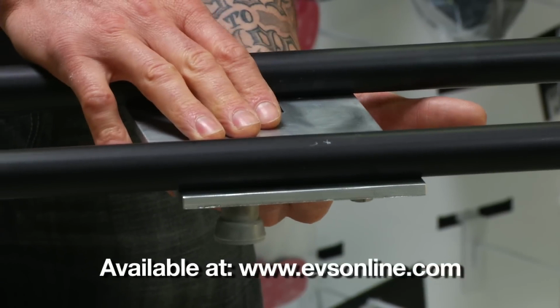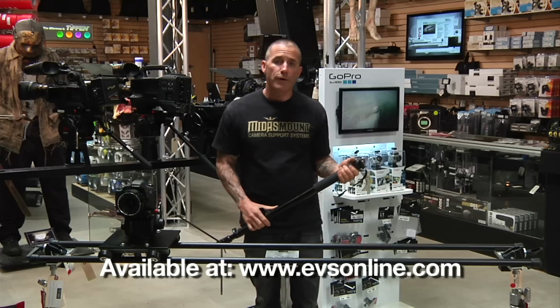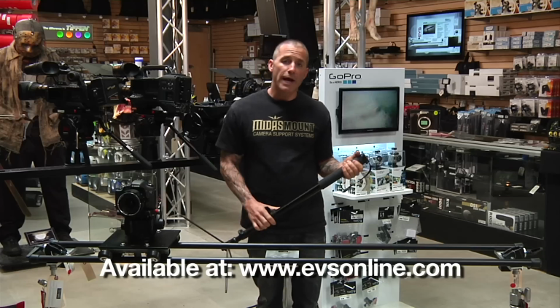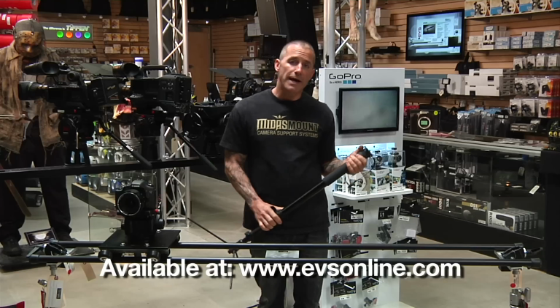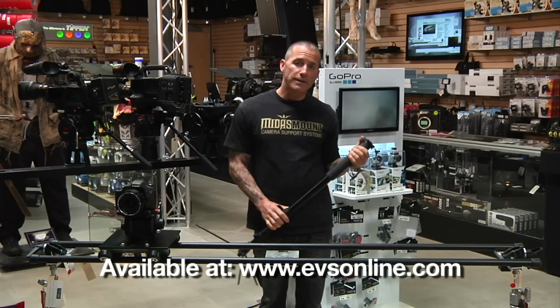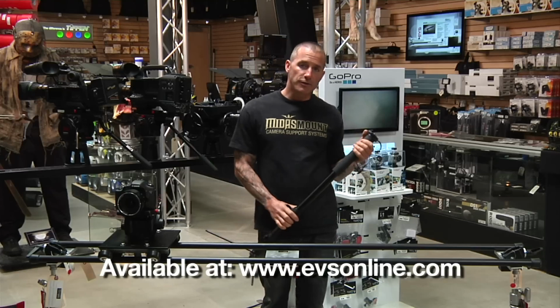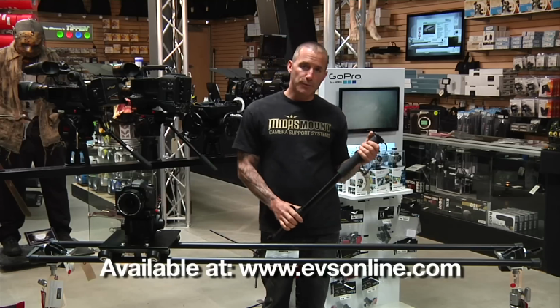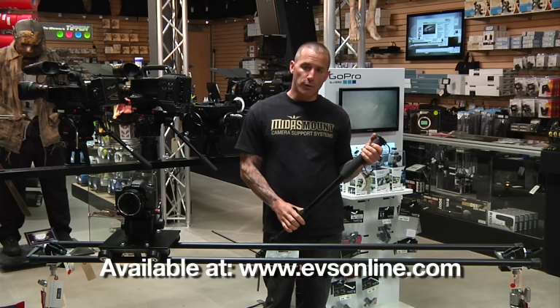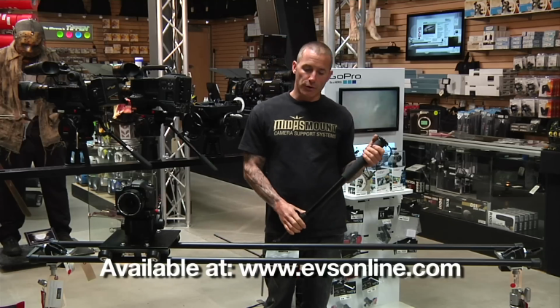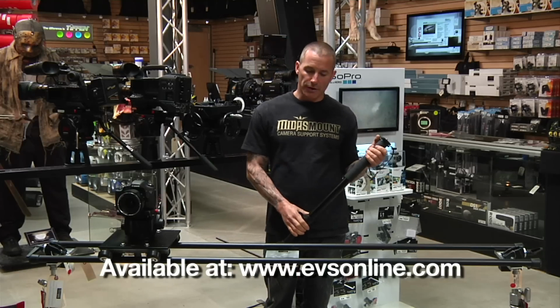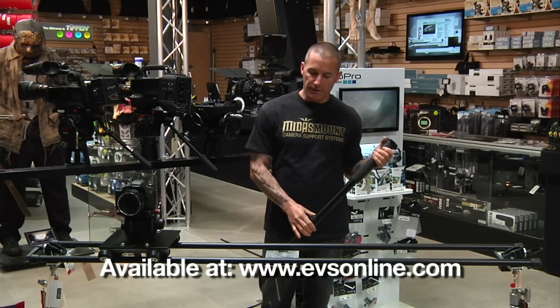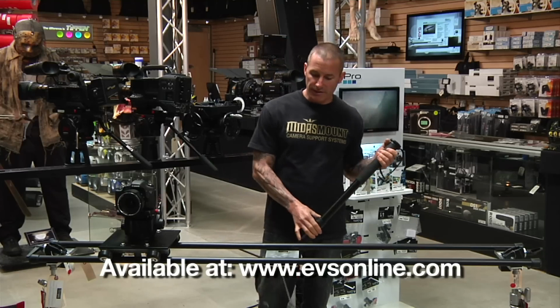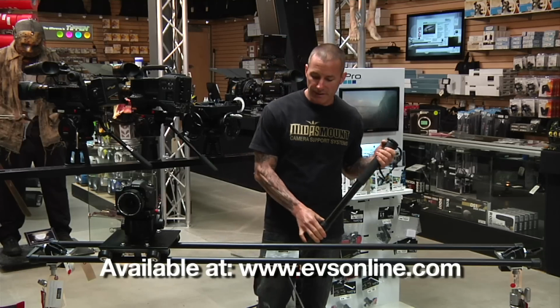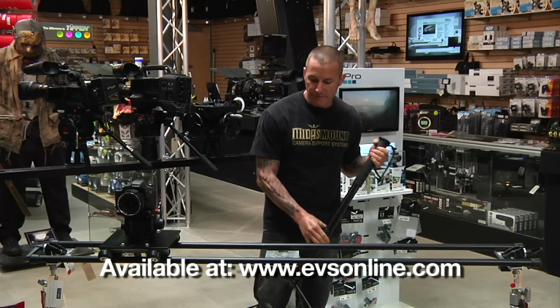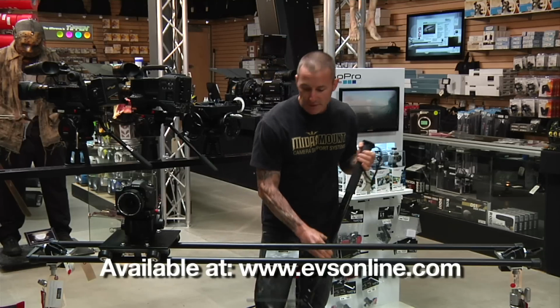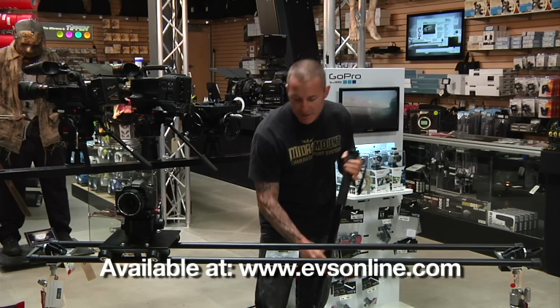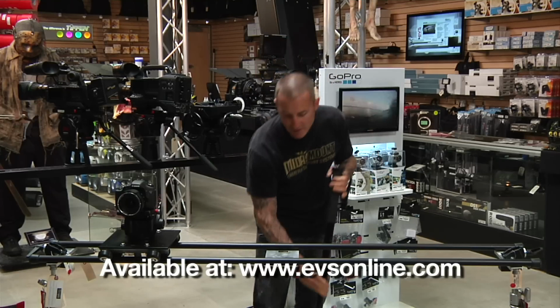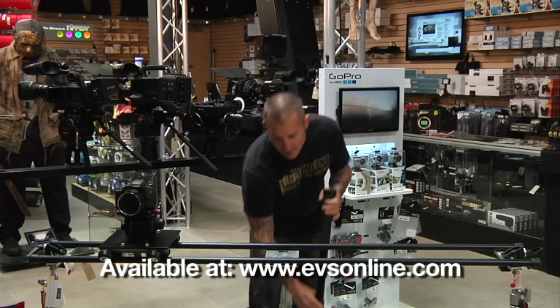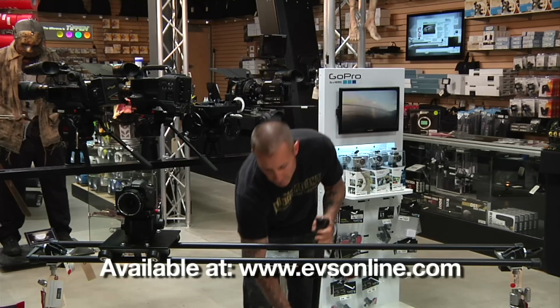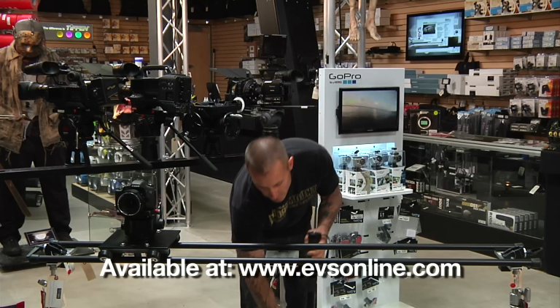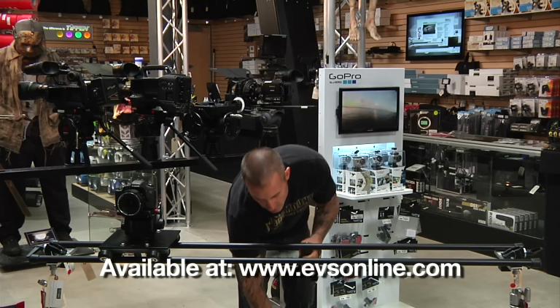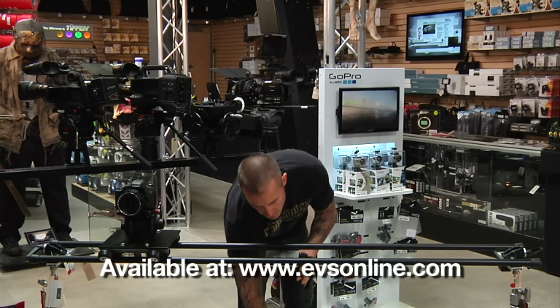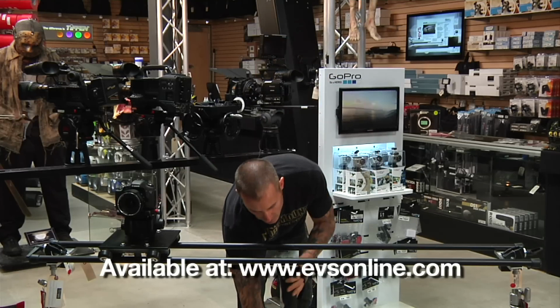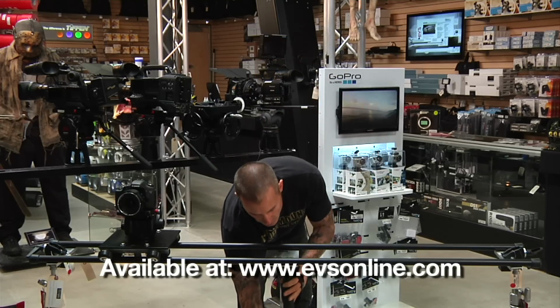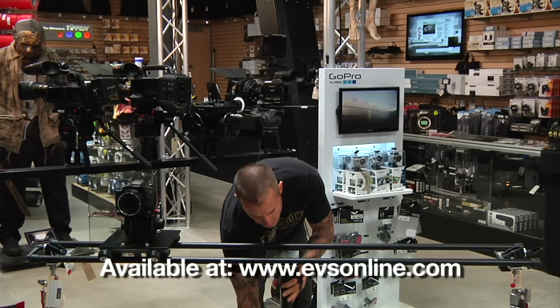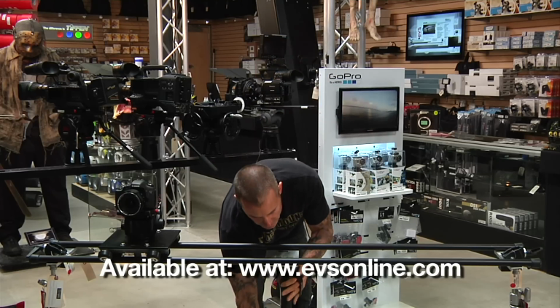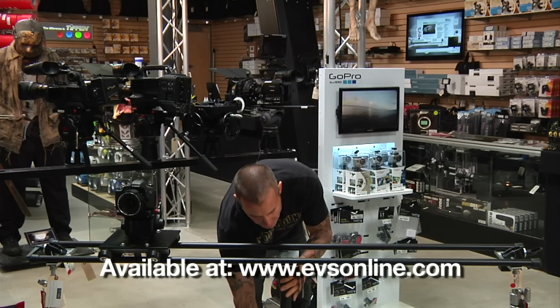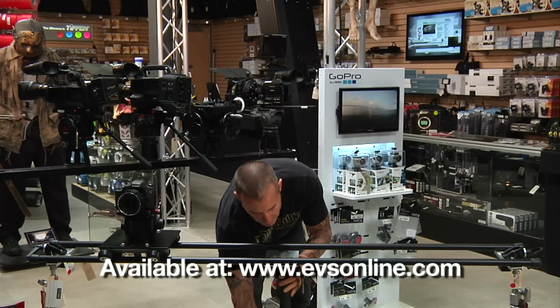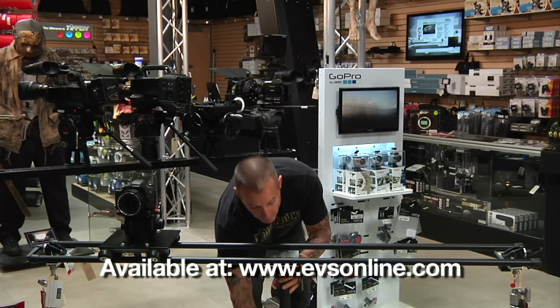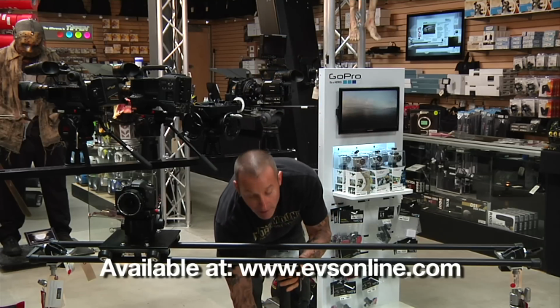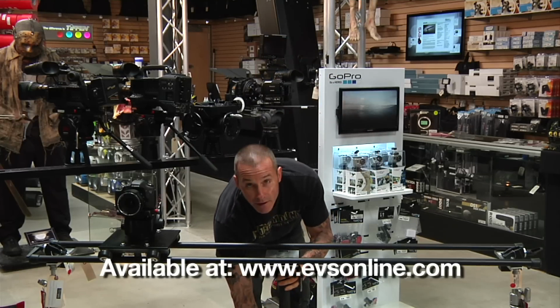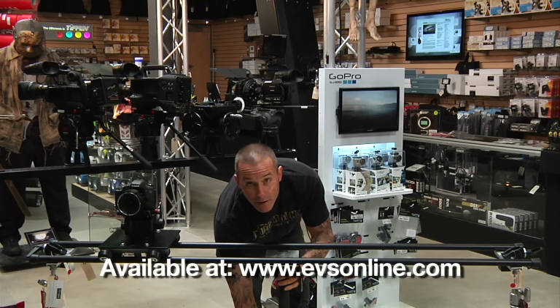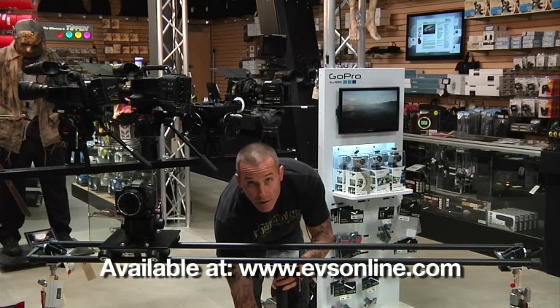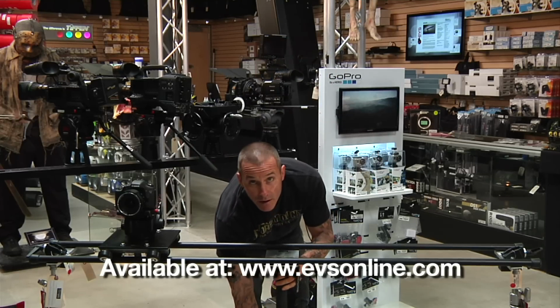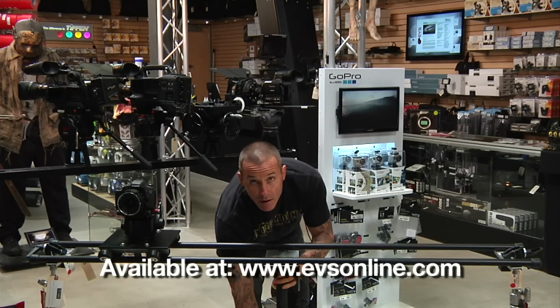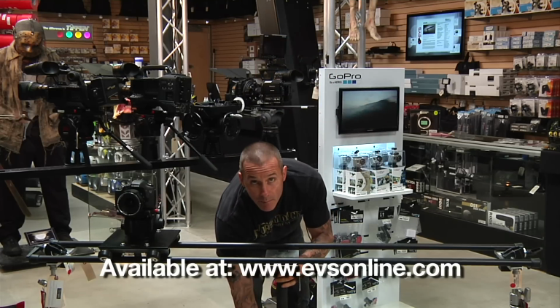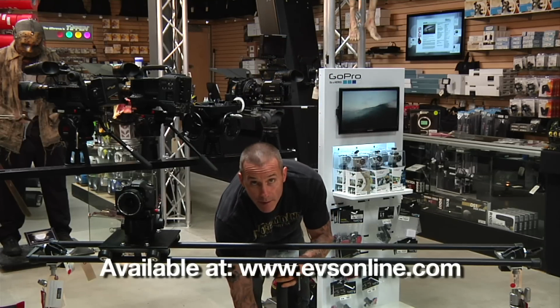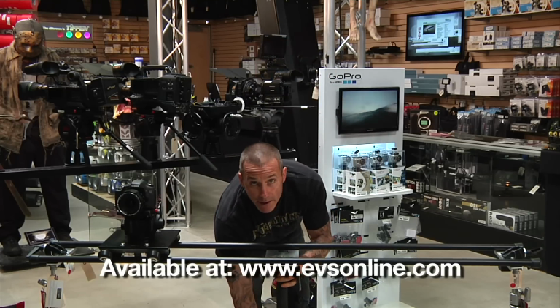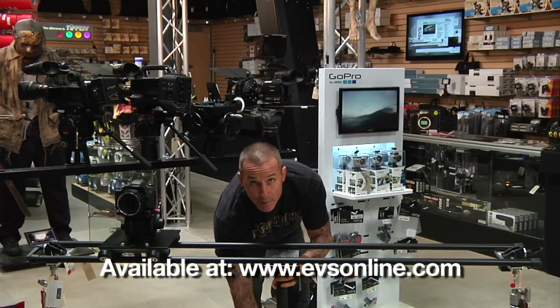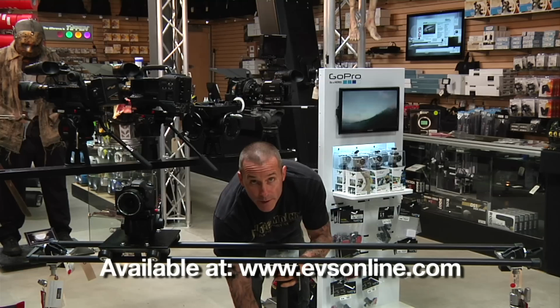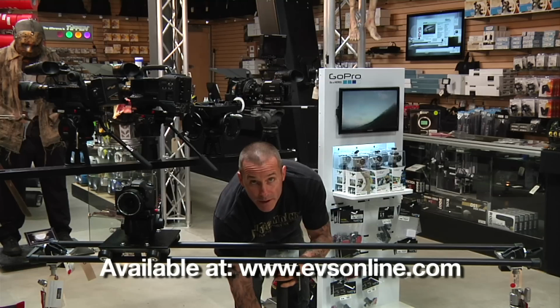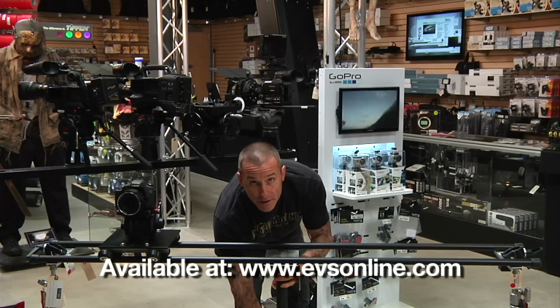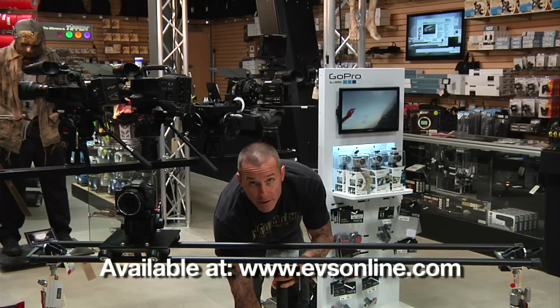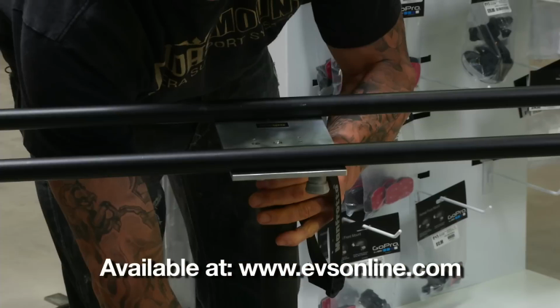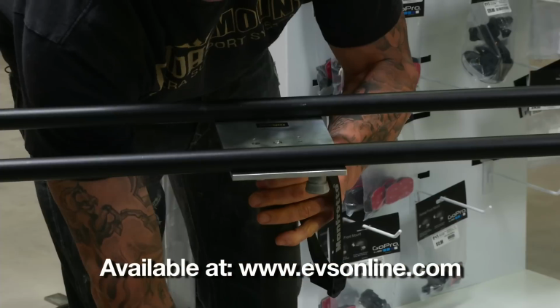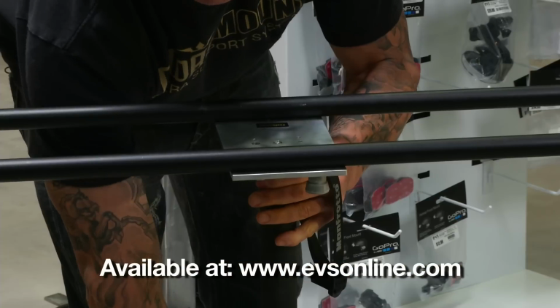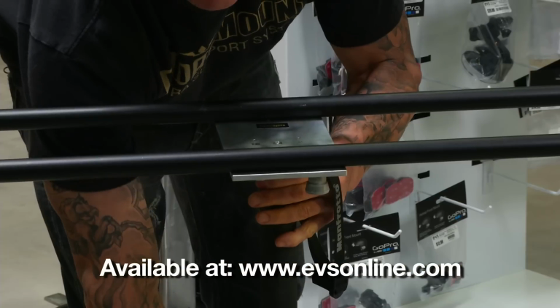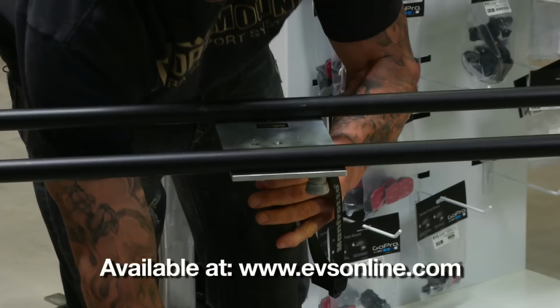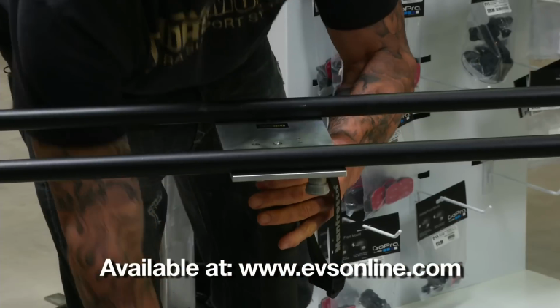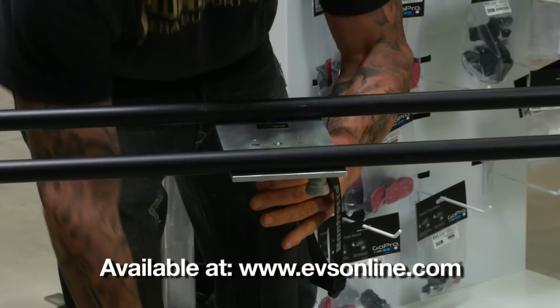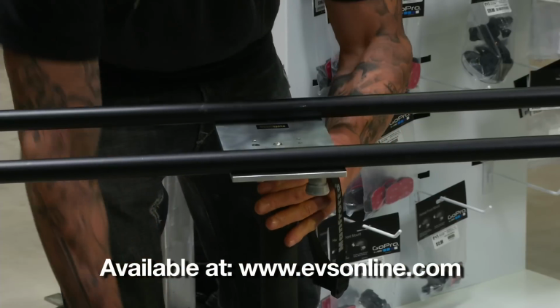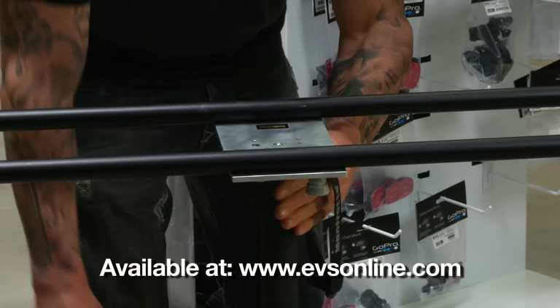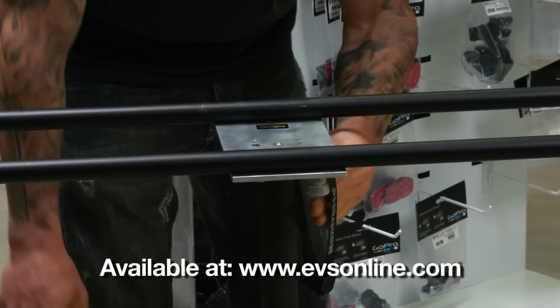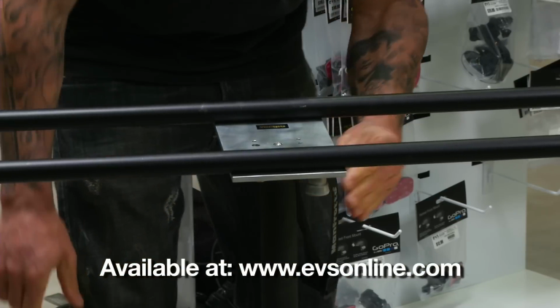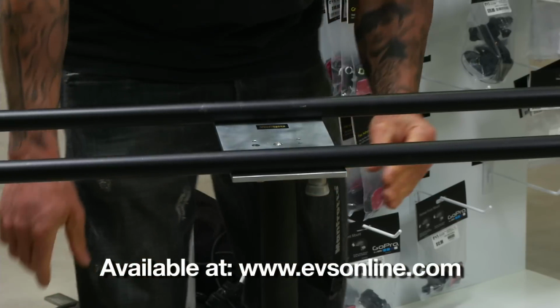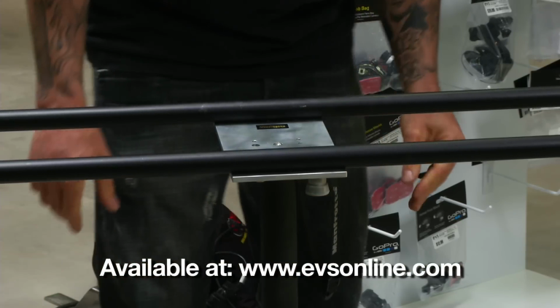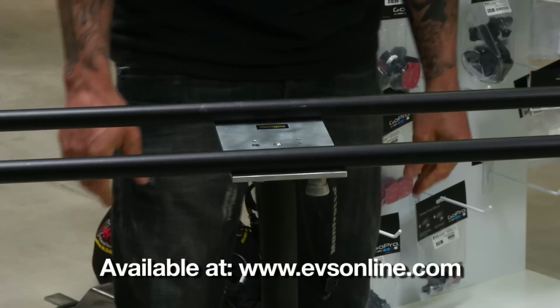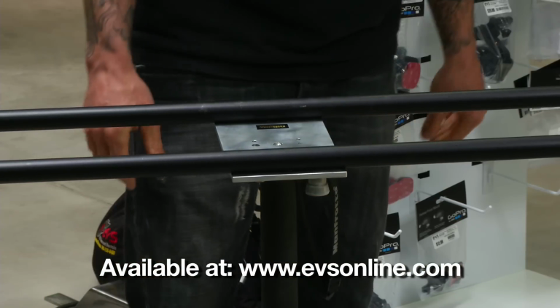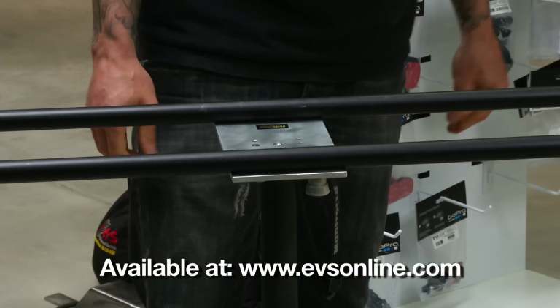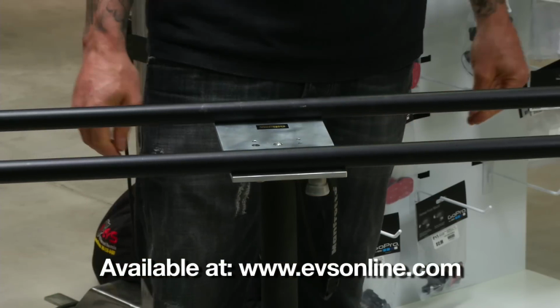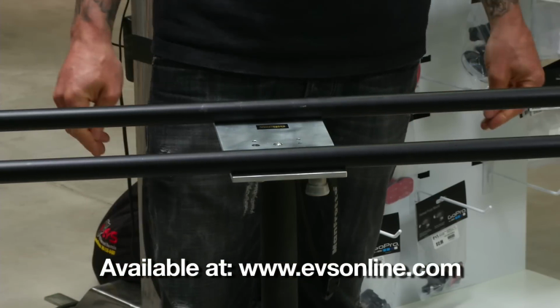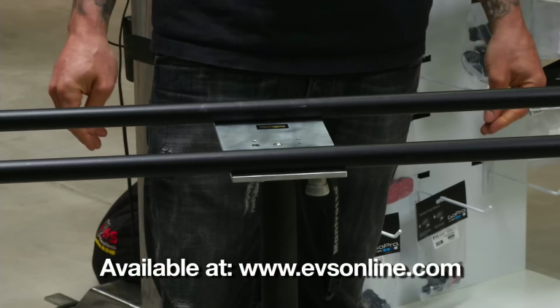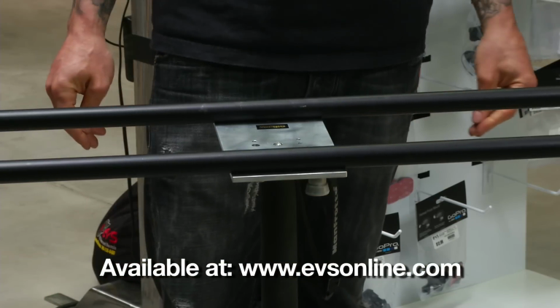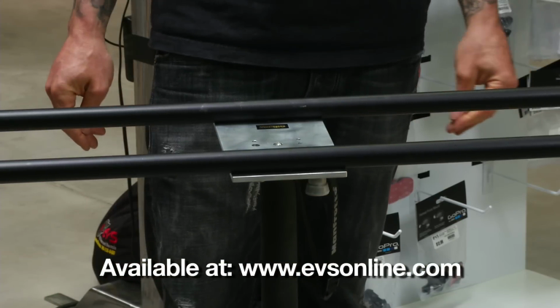For added support on the 6-foot system, you can center mount a monopod, tripod, or a light stand.